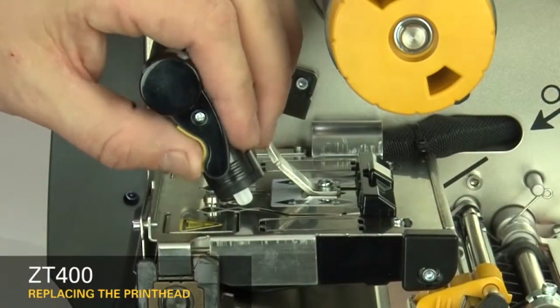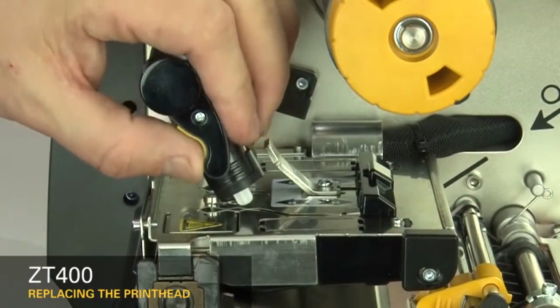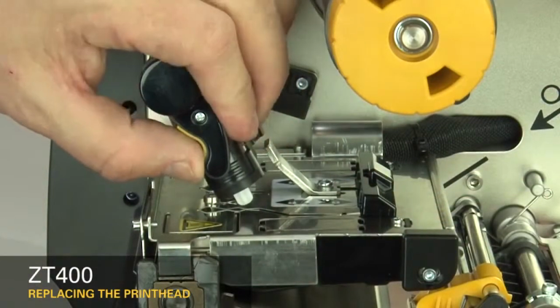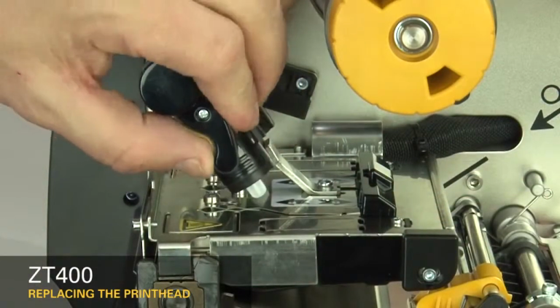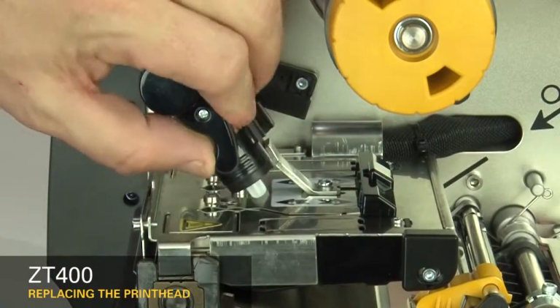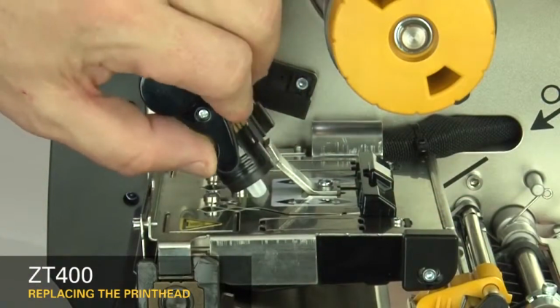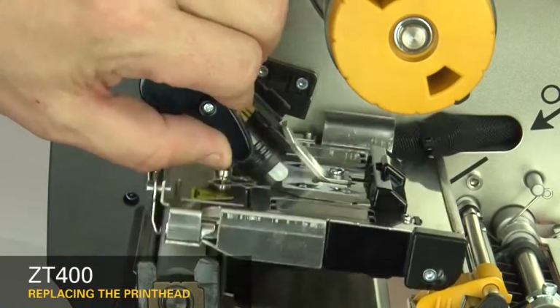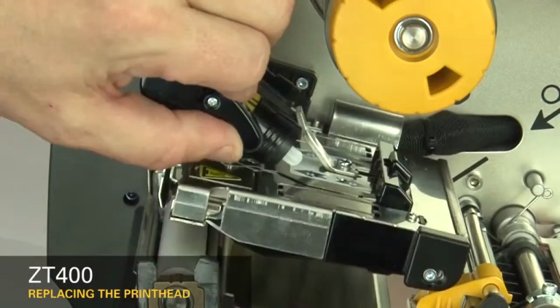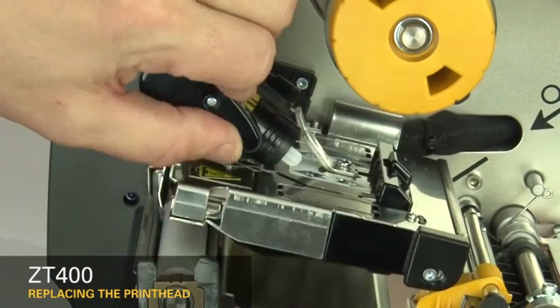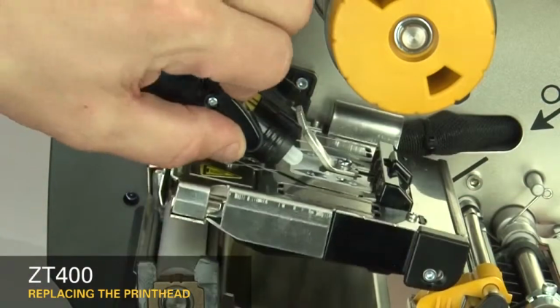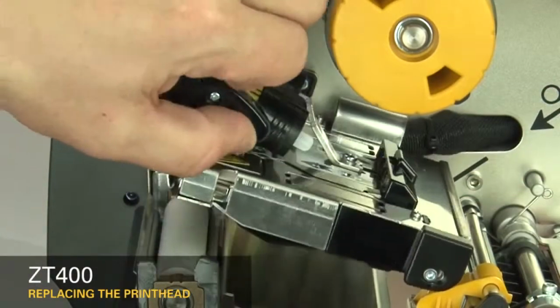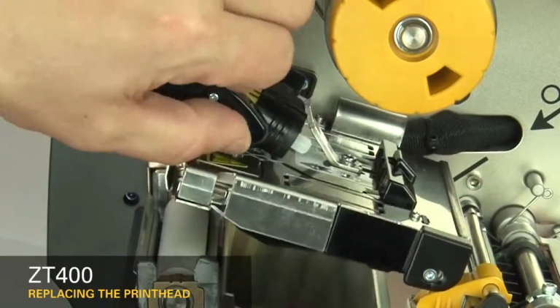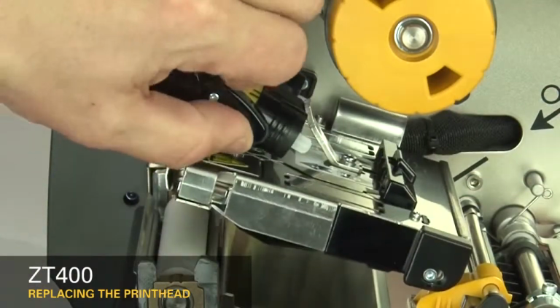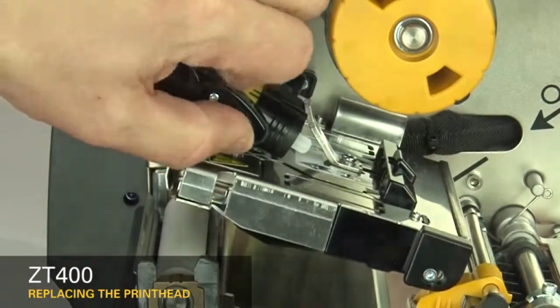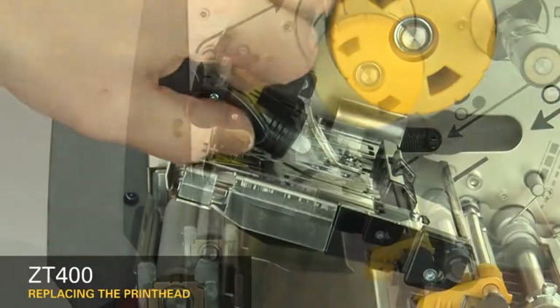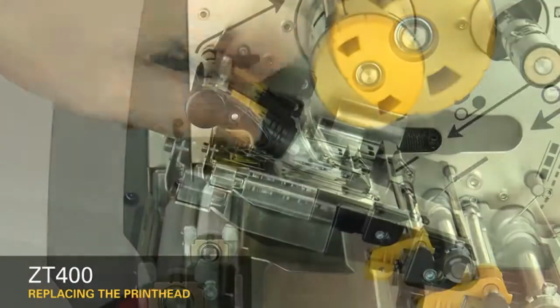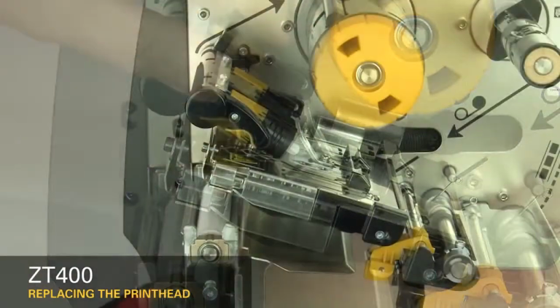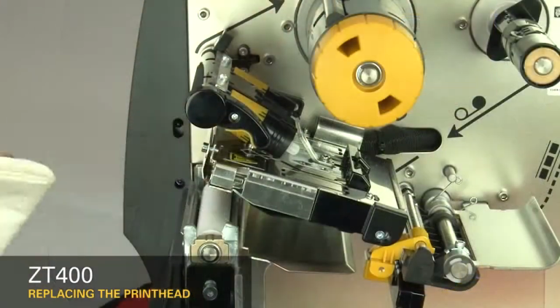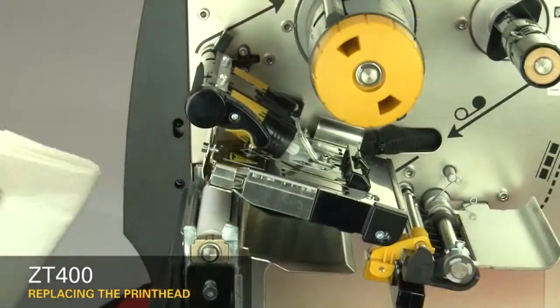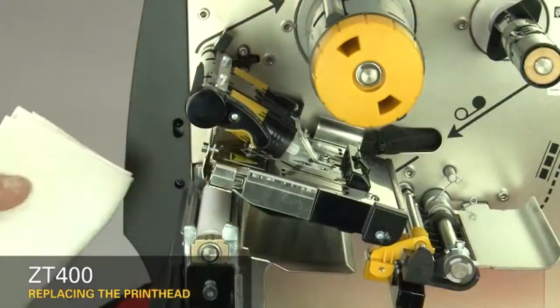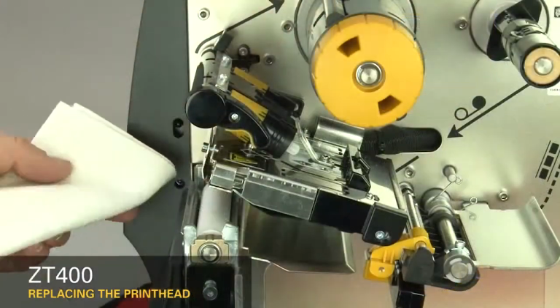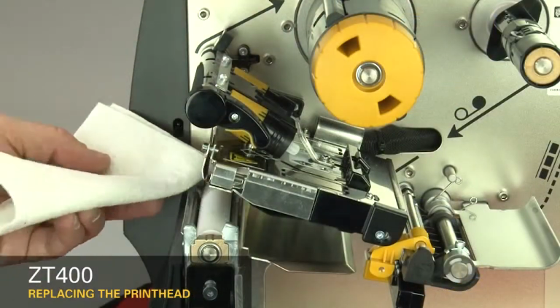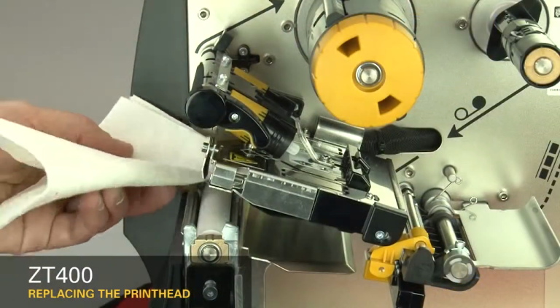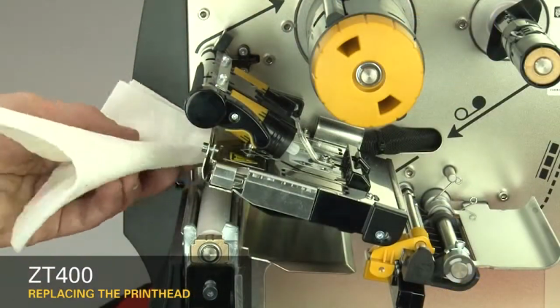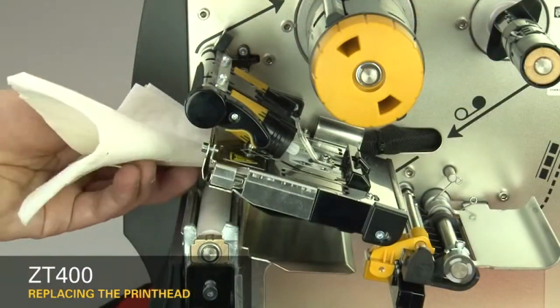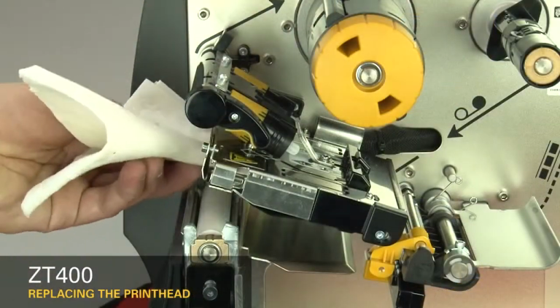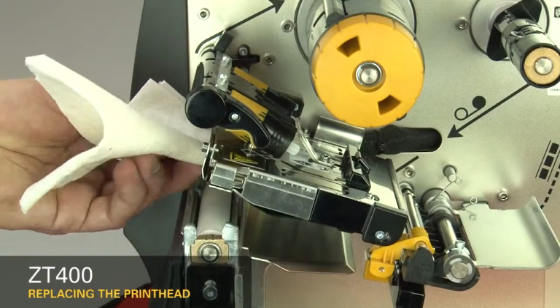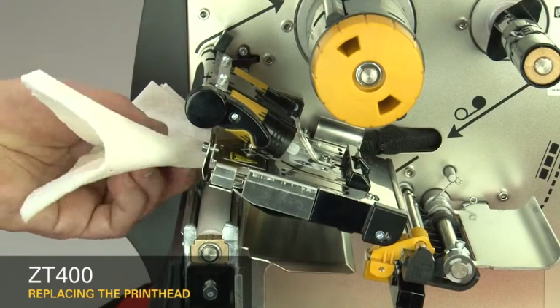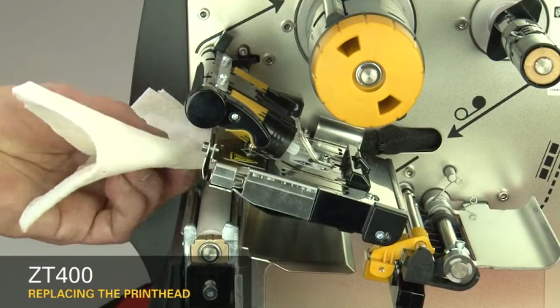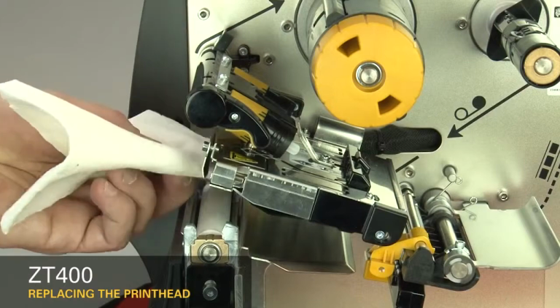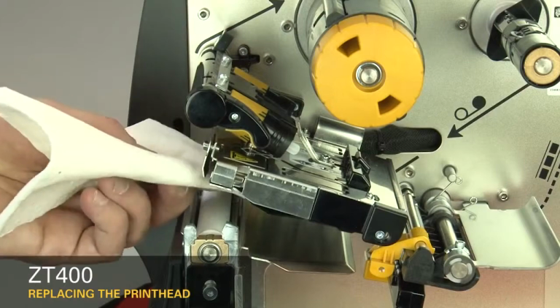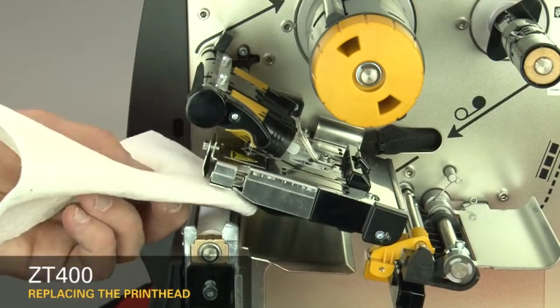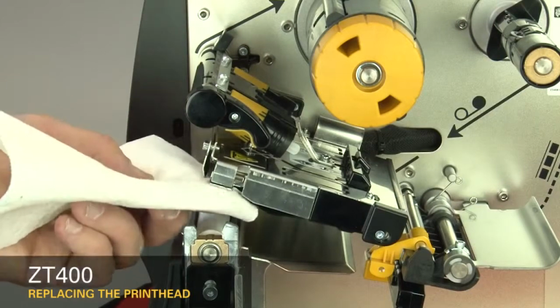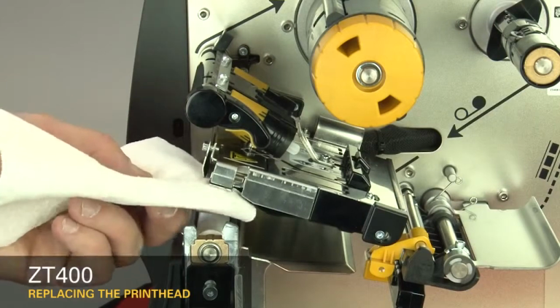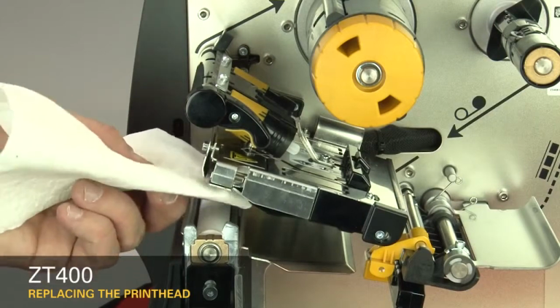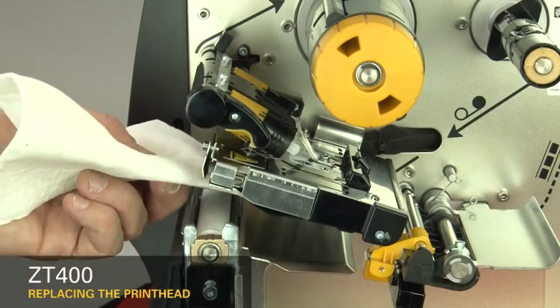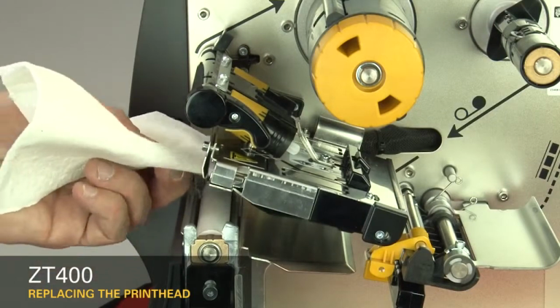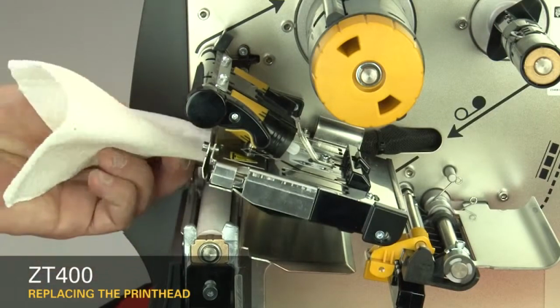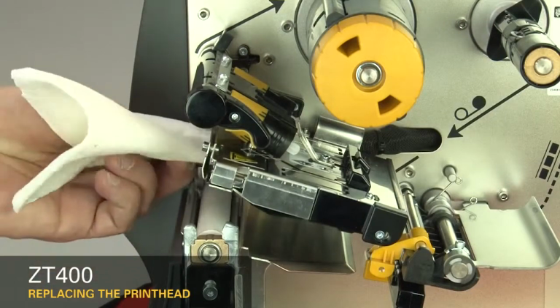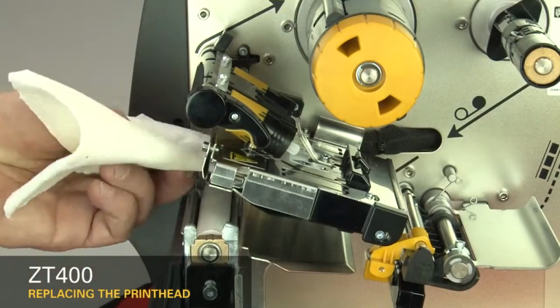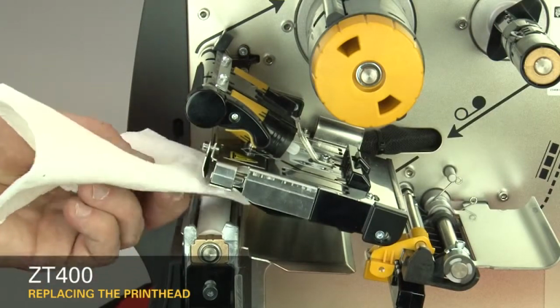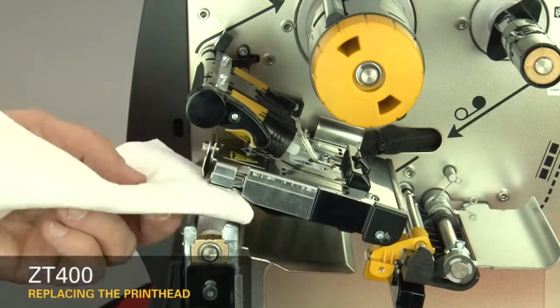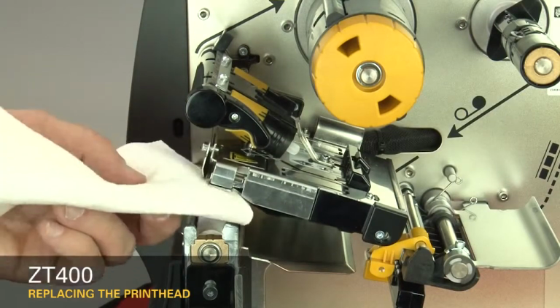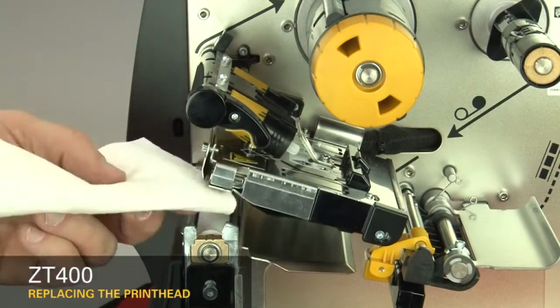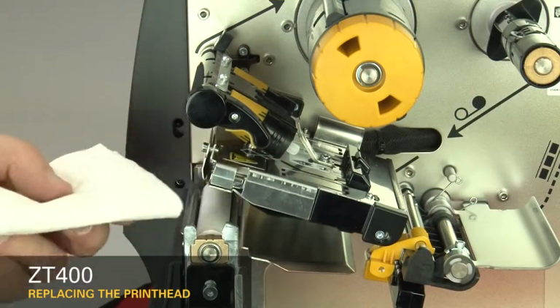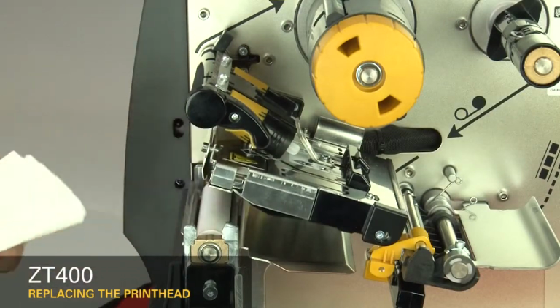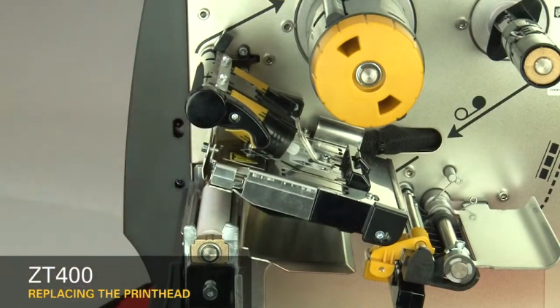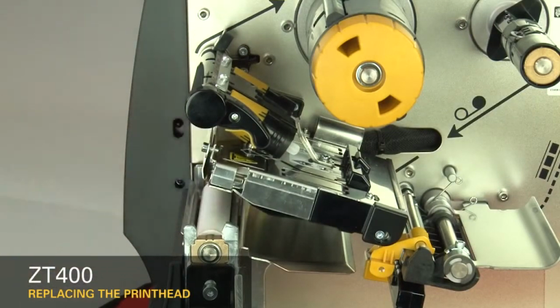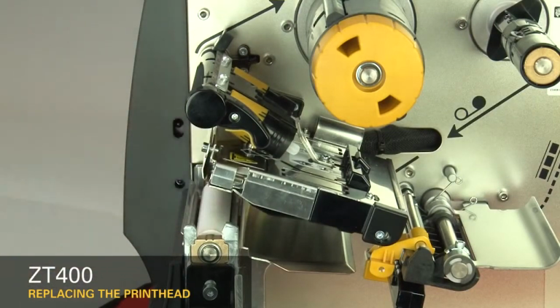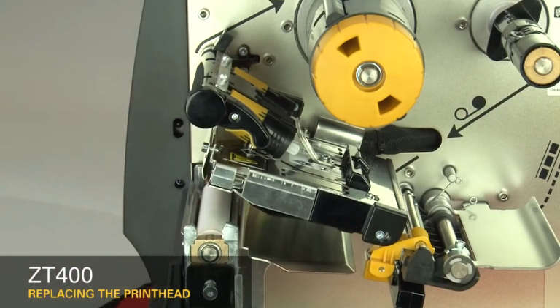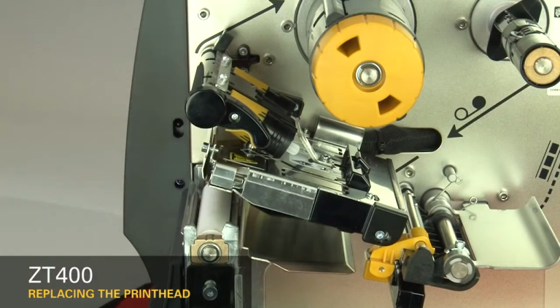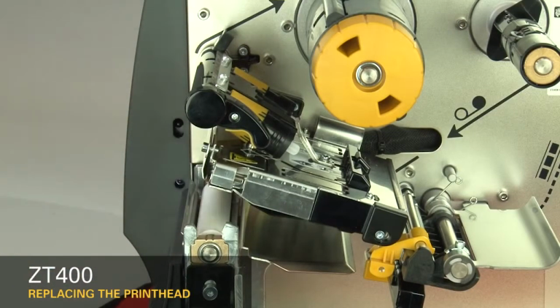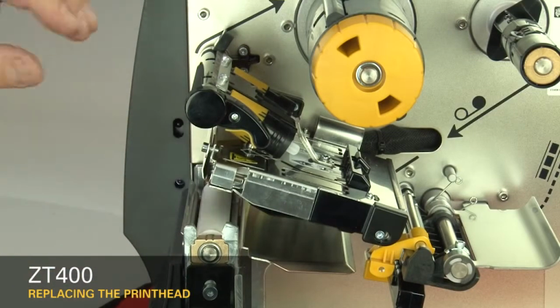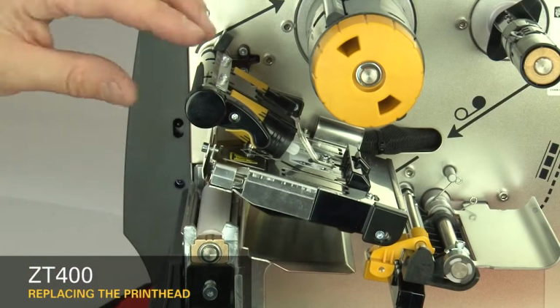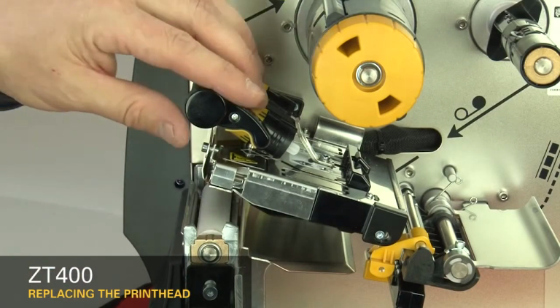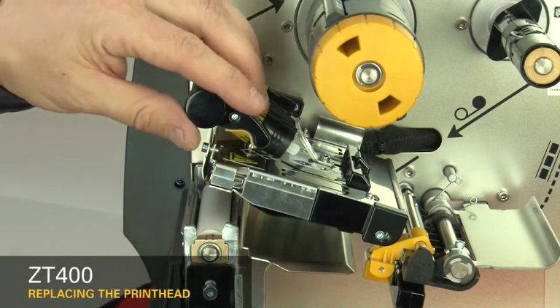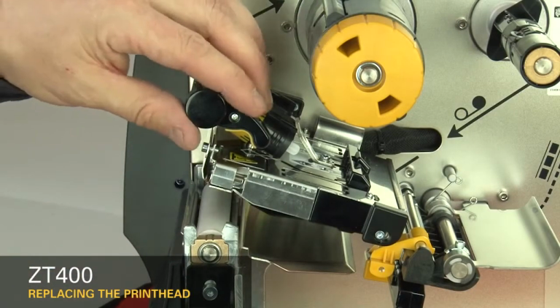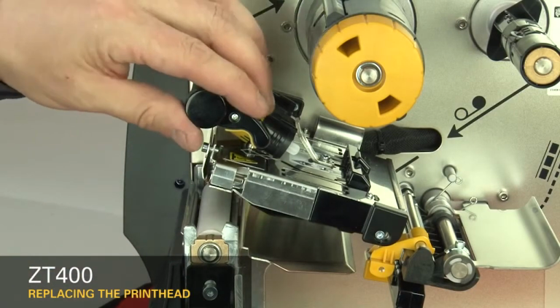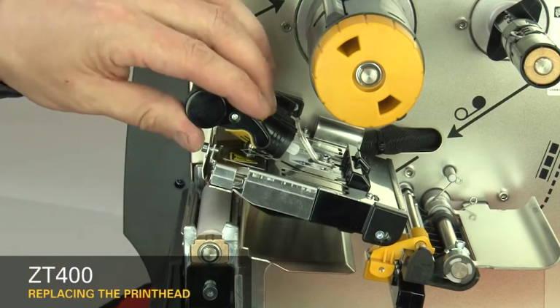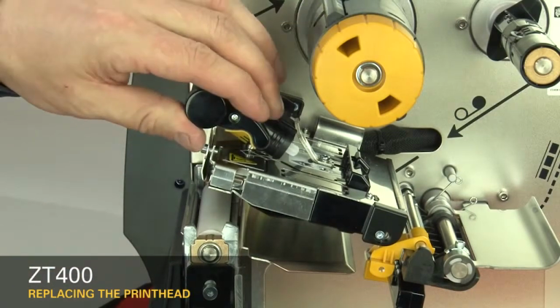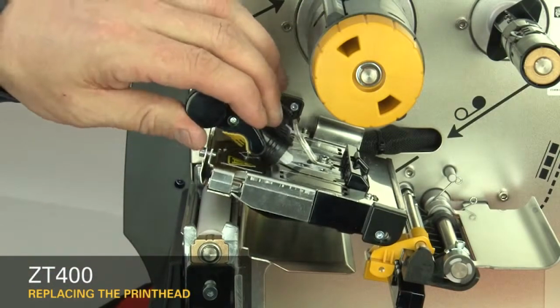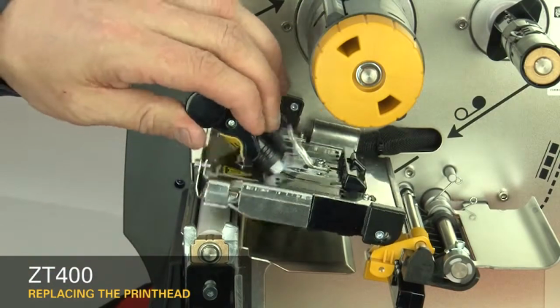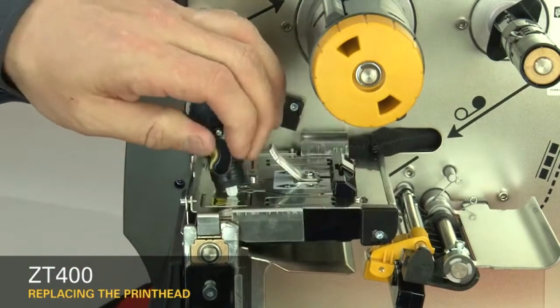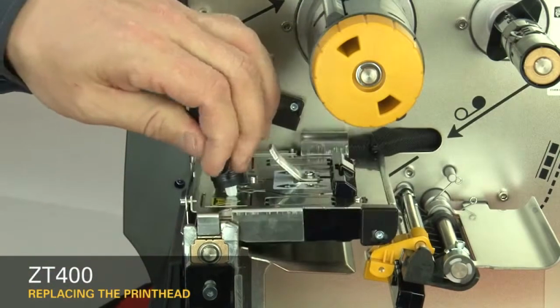Open the printhead. Clean the printhead. Close the printhead.